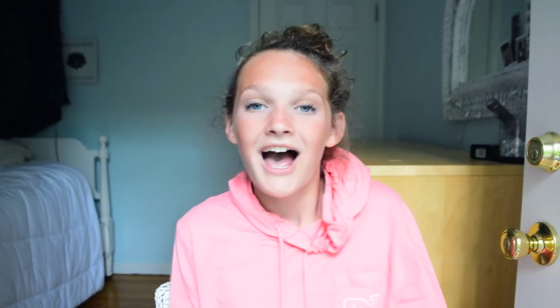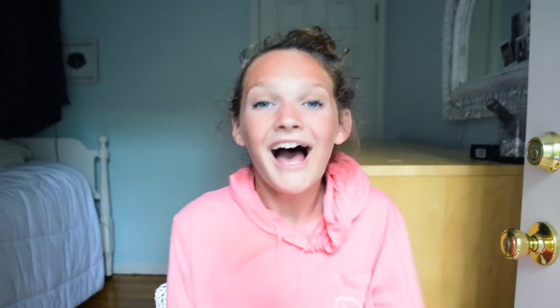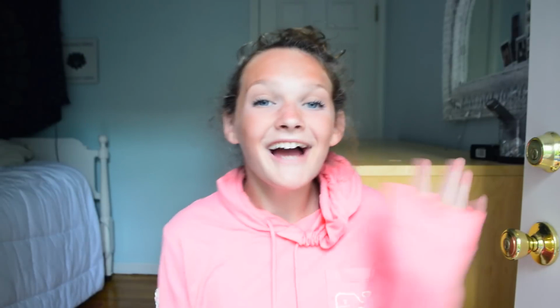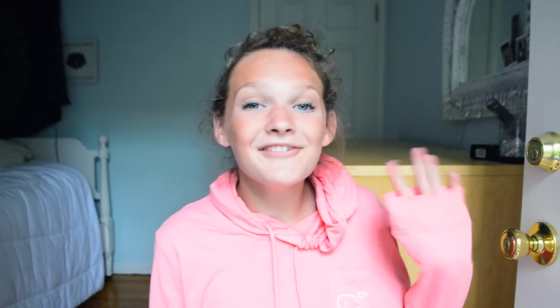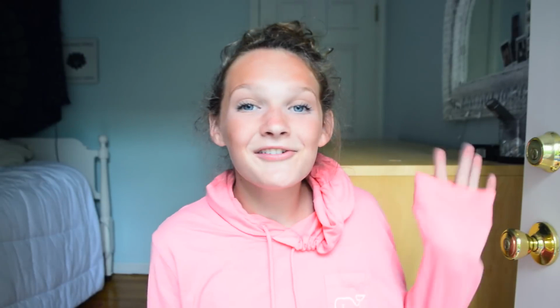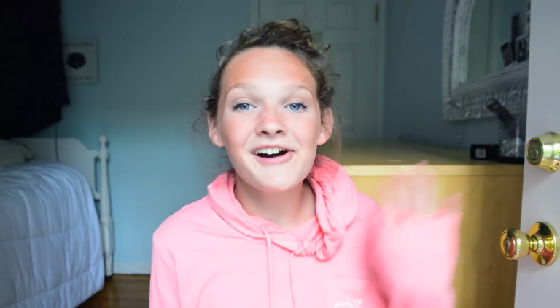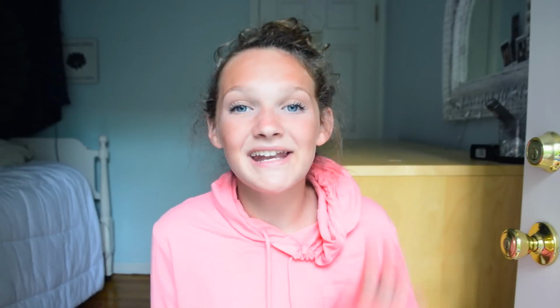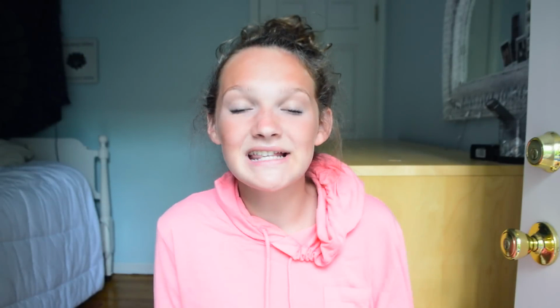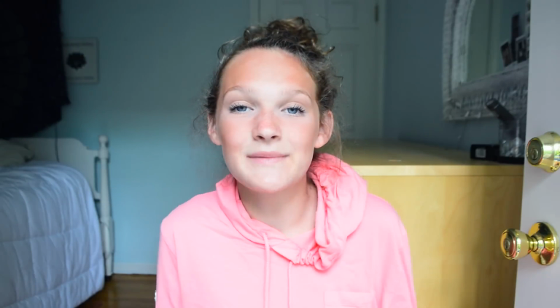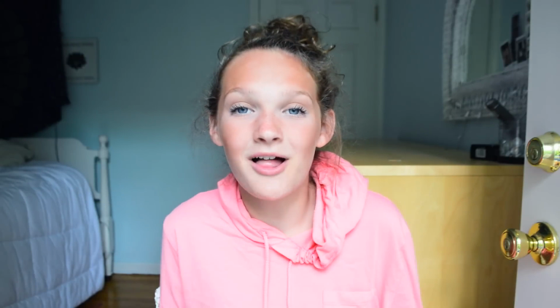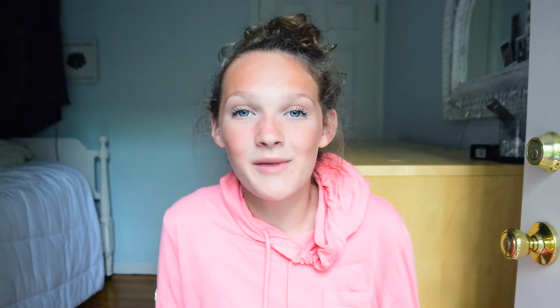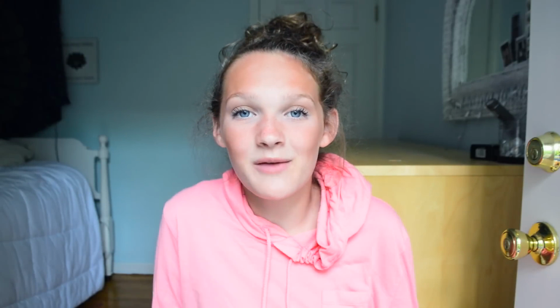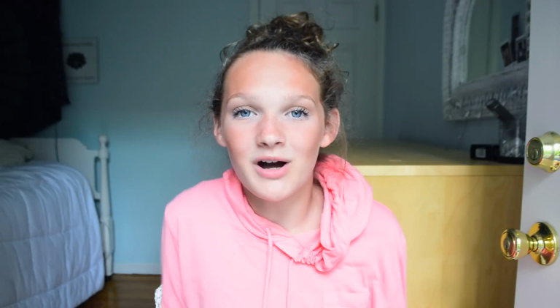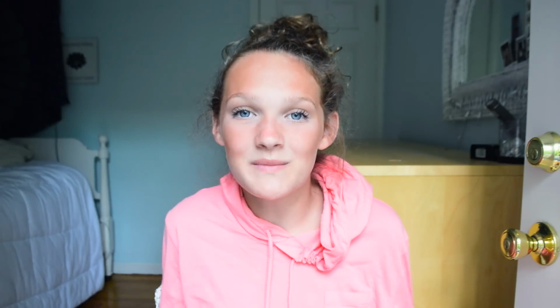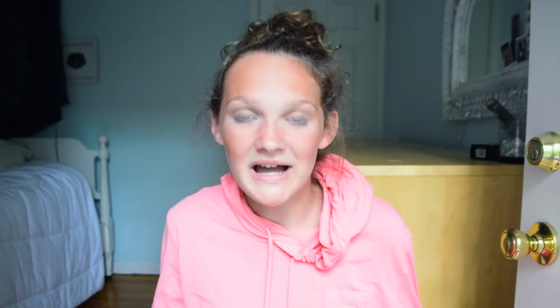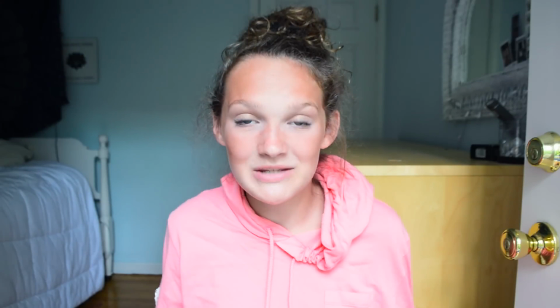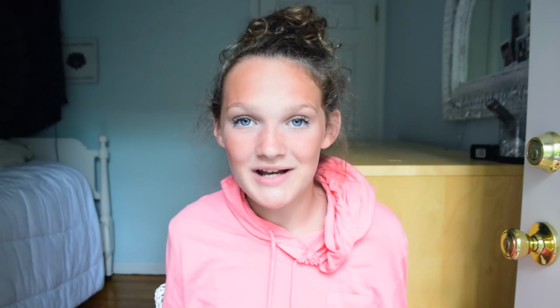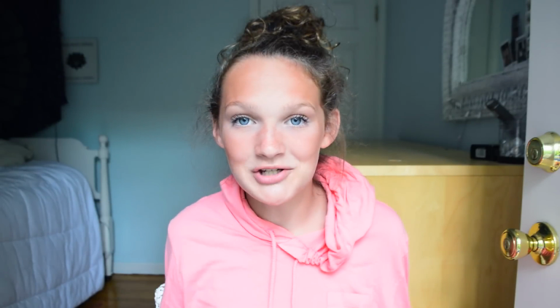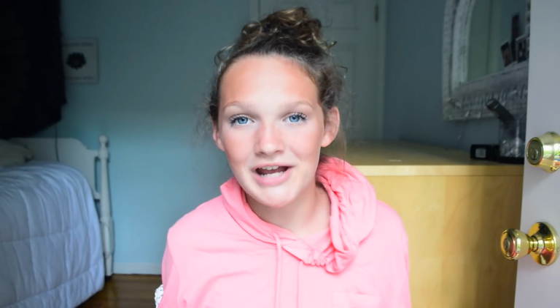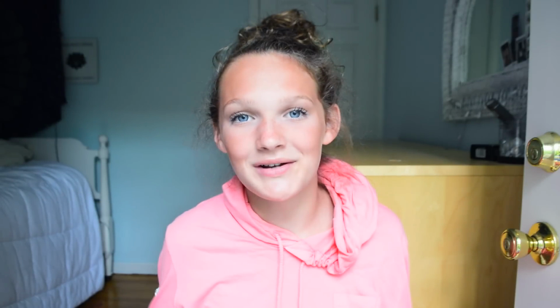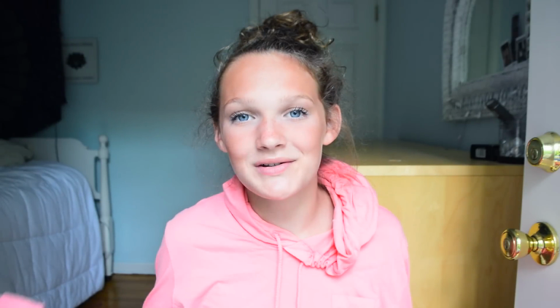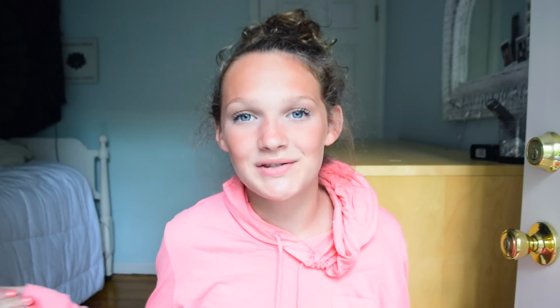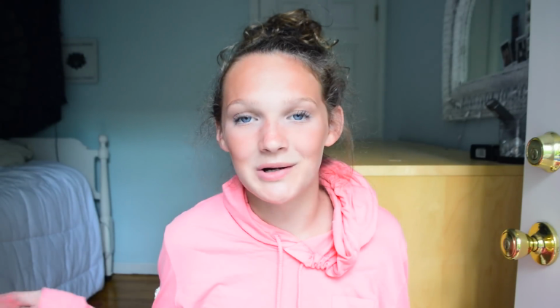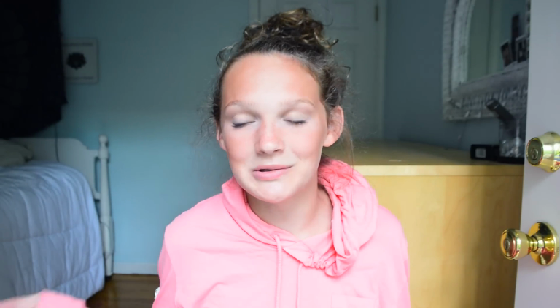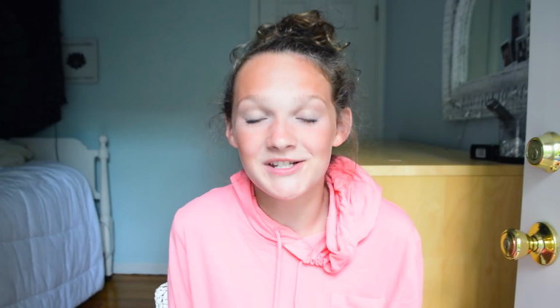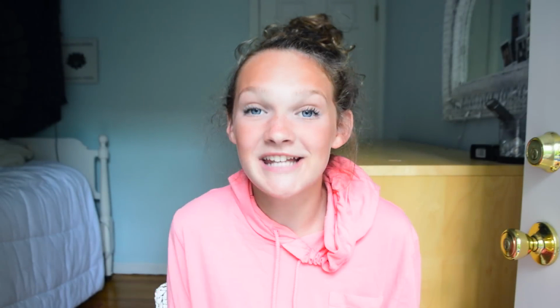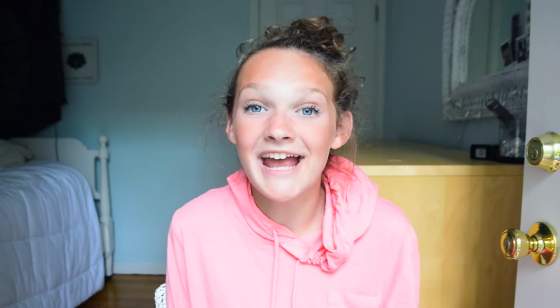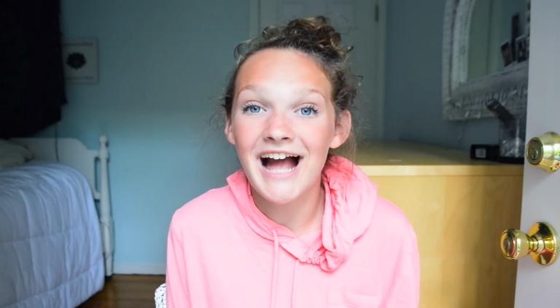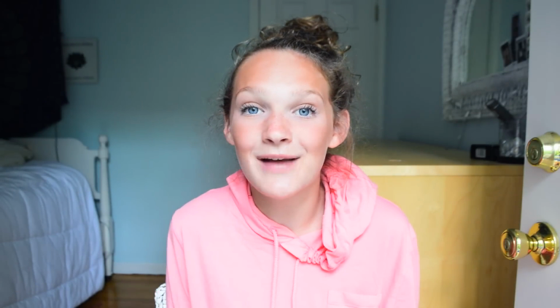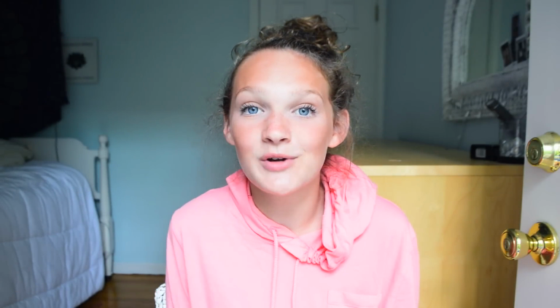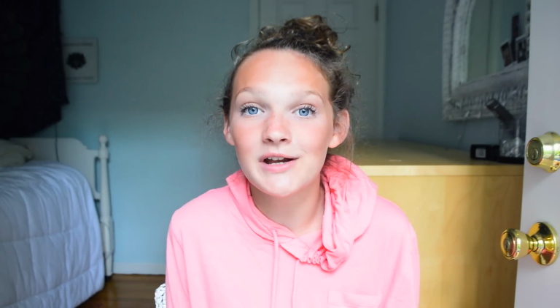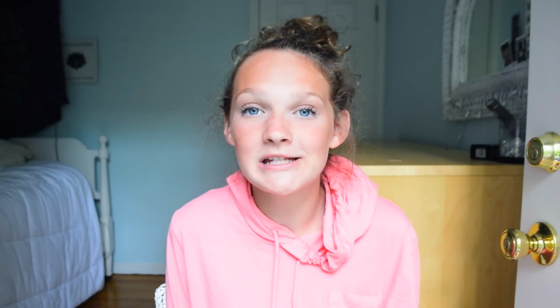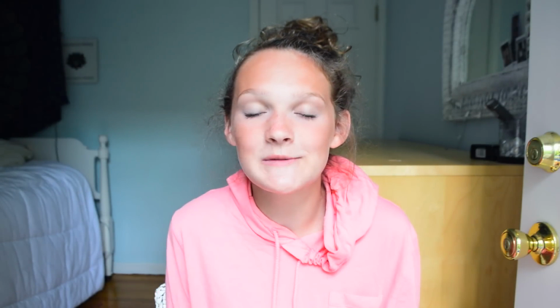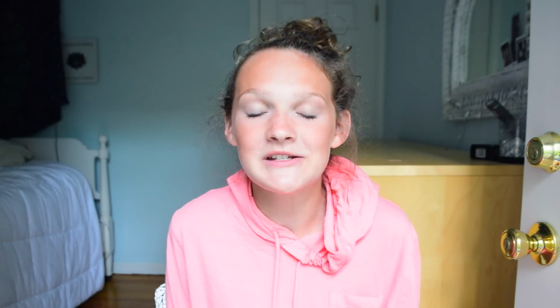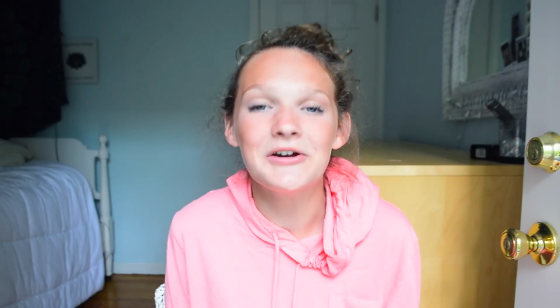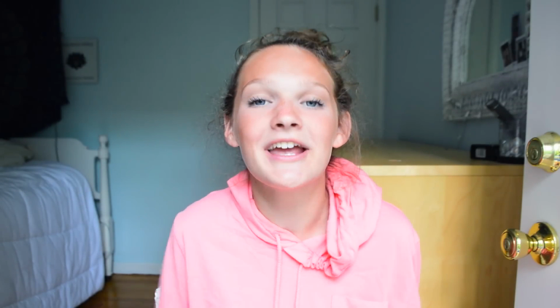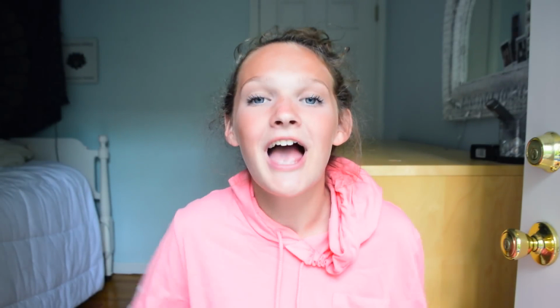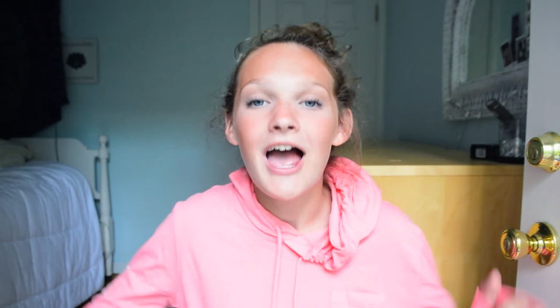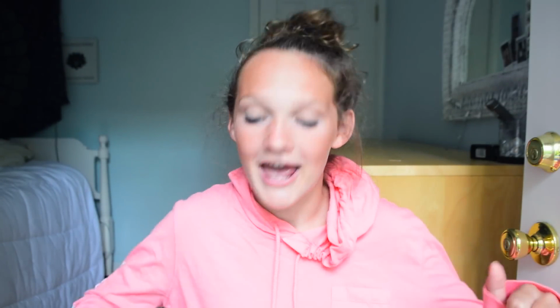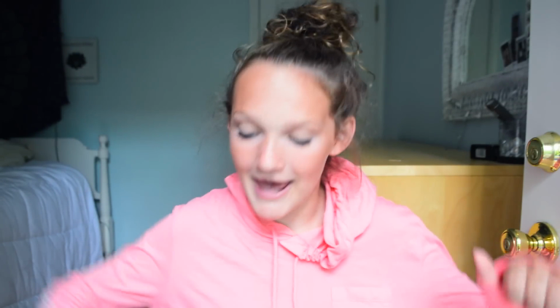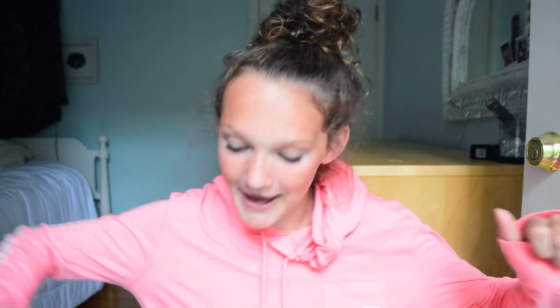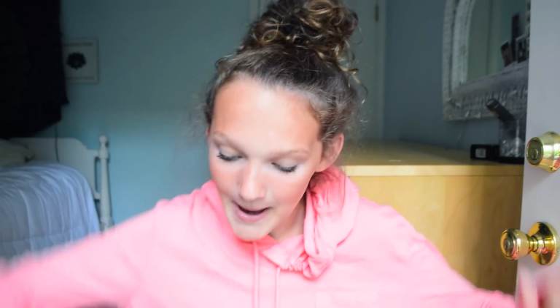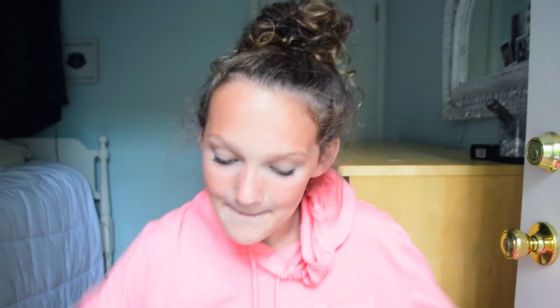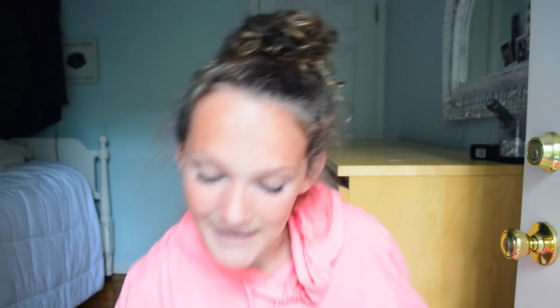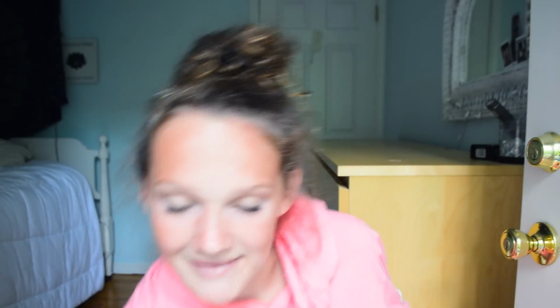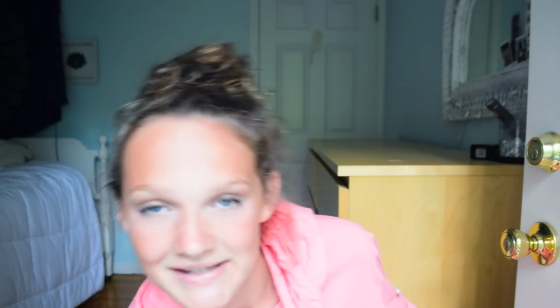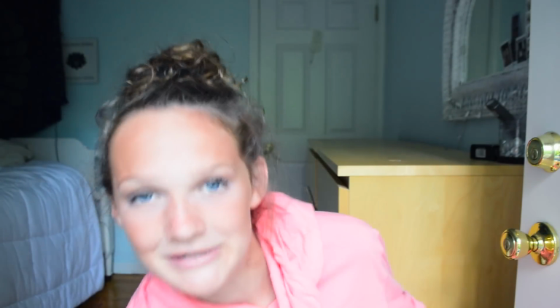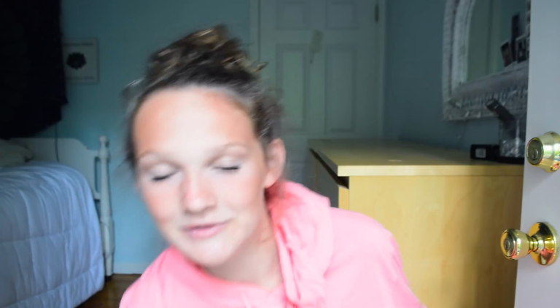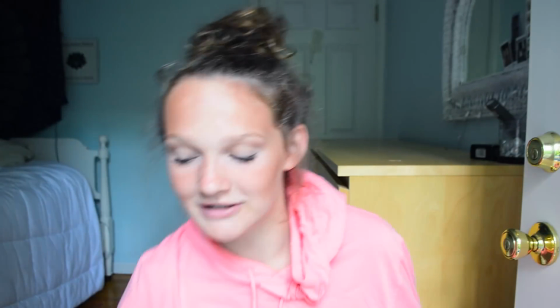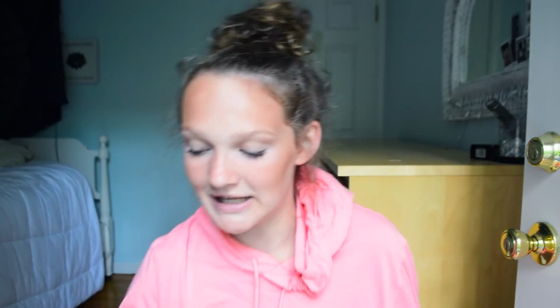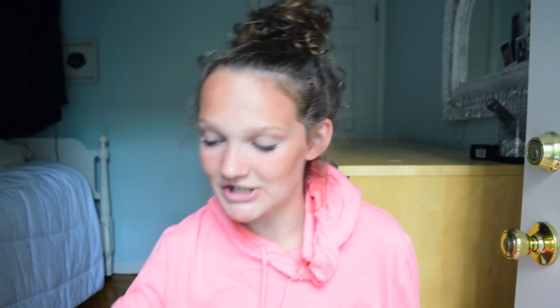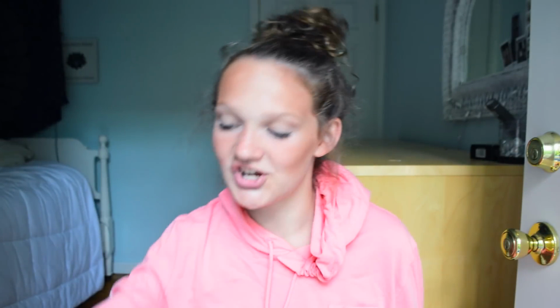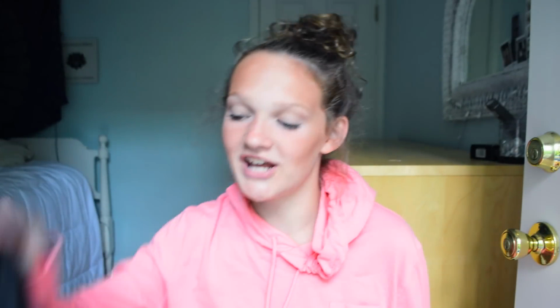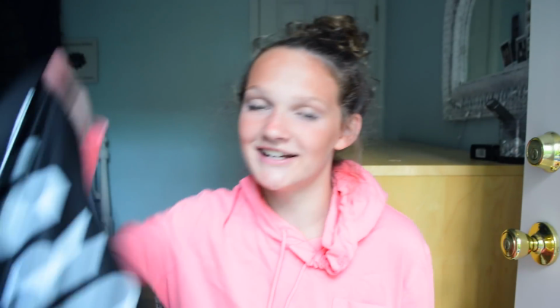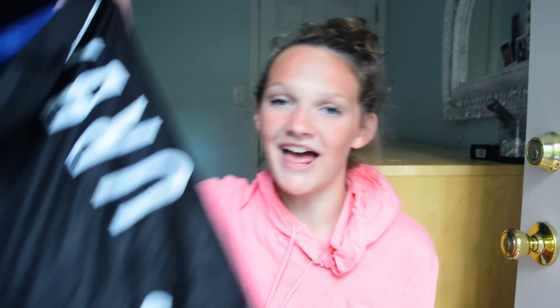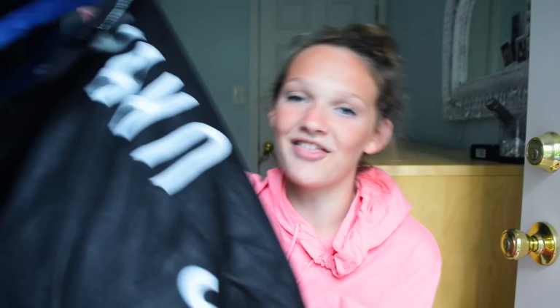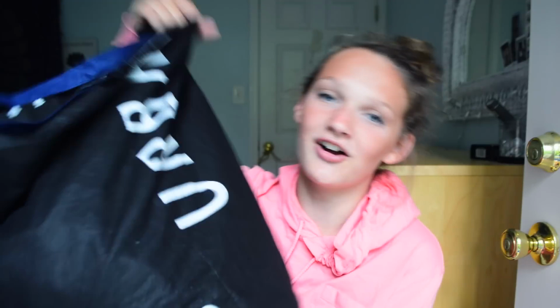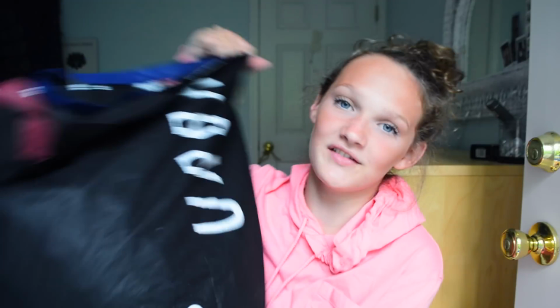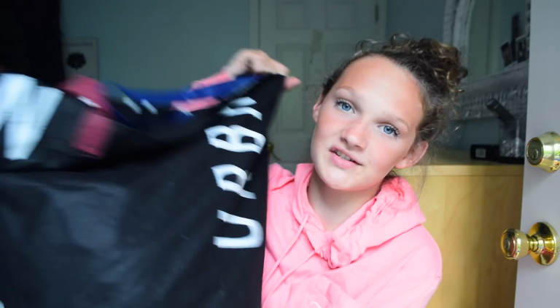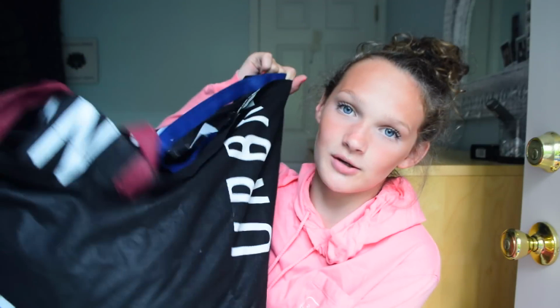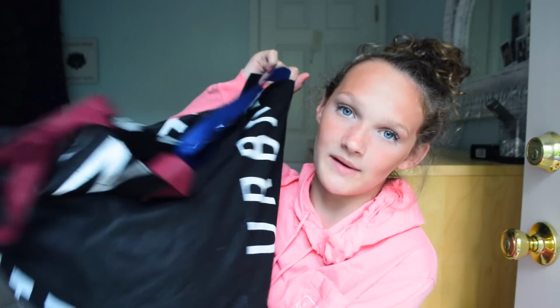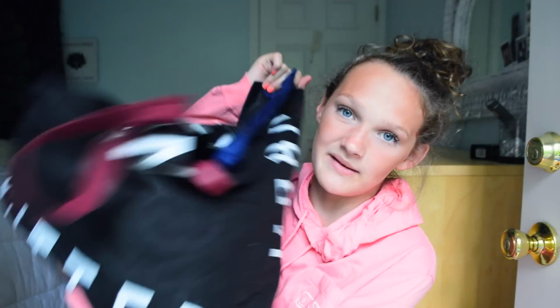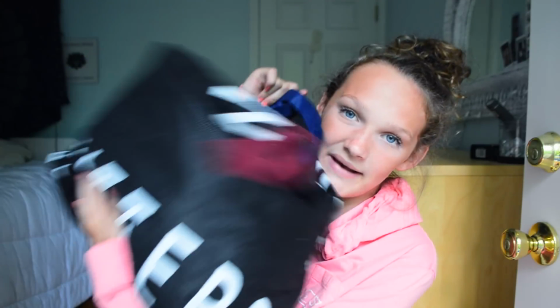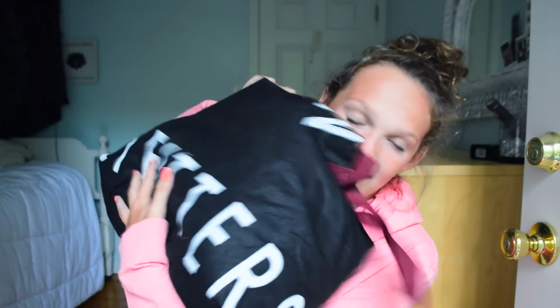Hi everyone, it's Bellamy. Welcome back to my channel. So today I'm going to be doing a bathing suit collection and they're all in this urban bag.